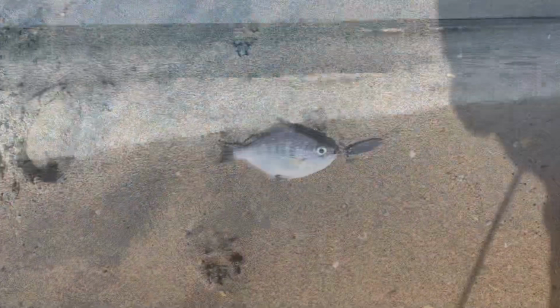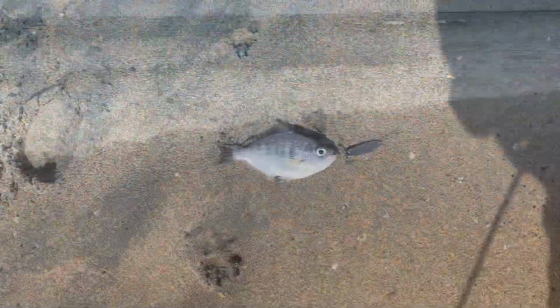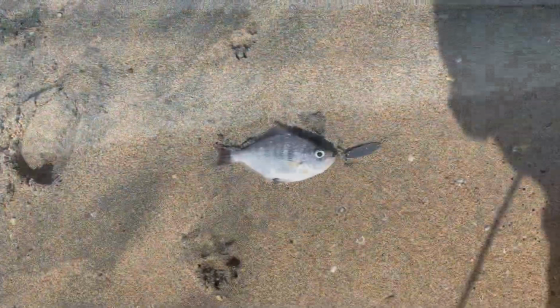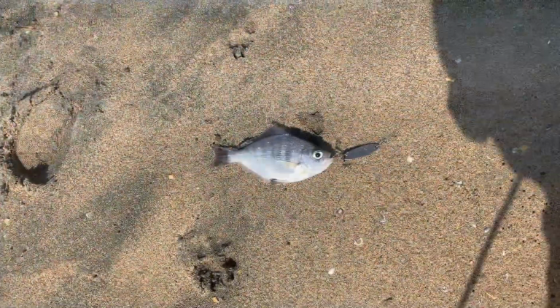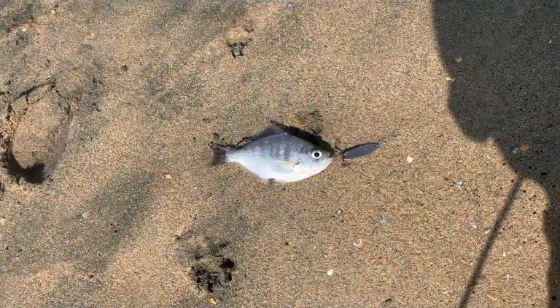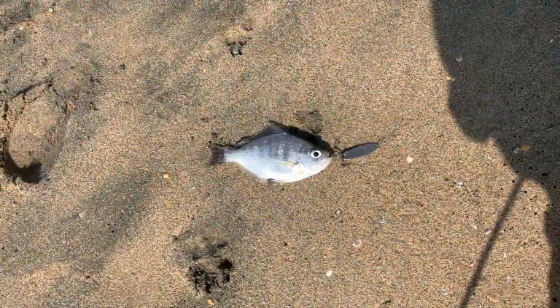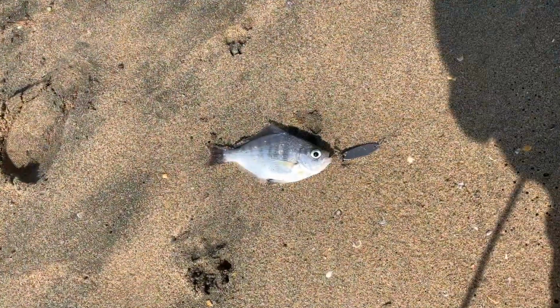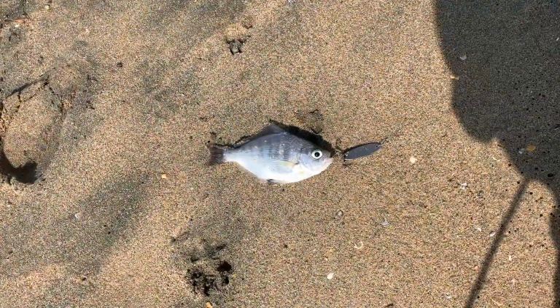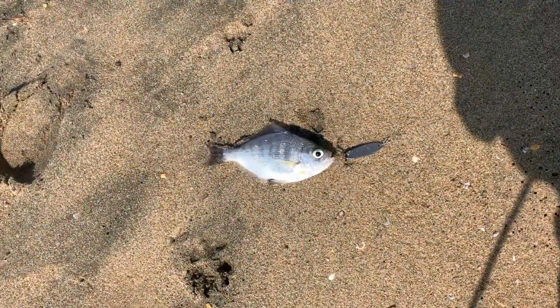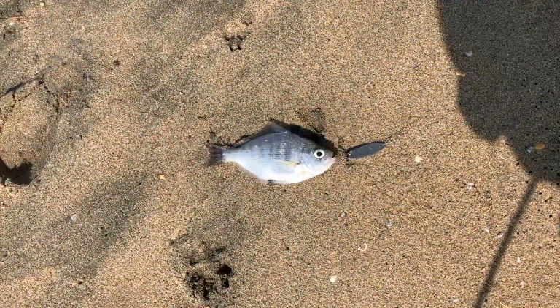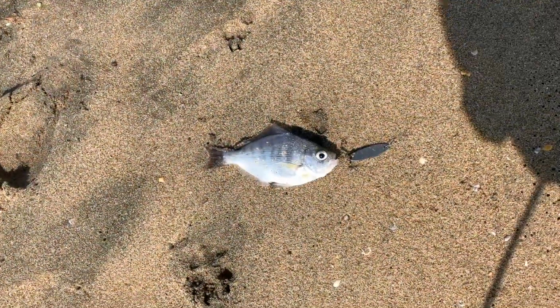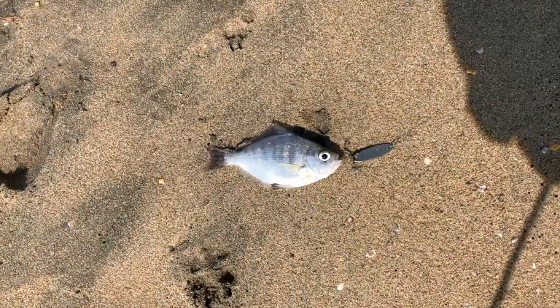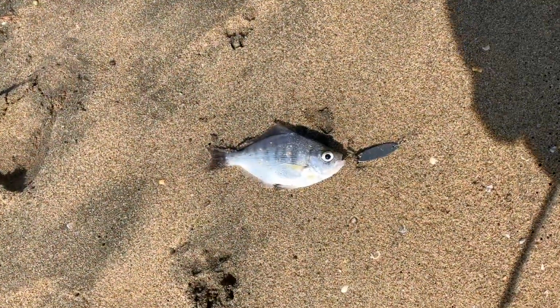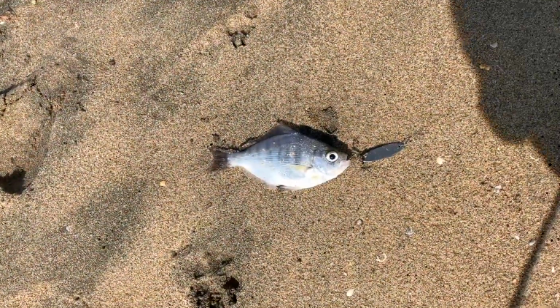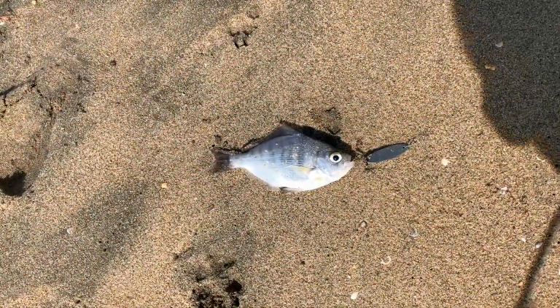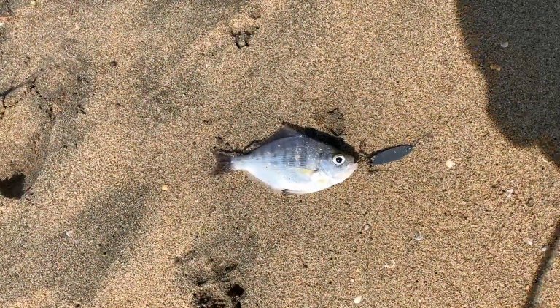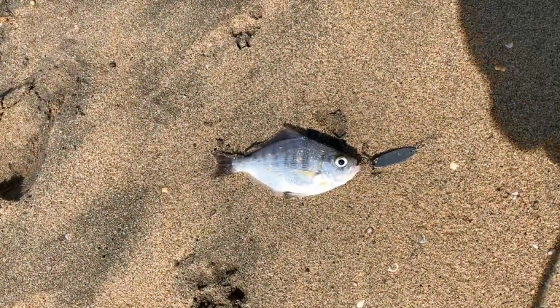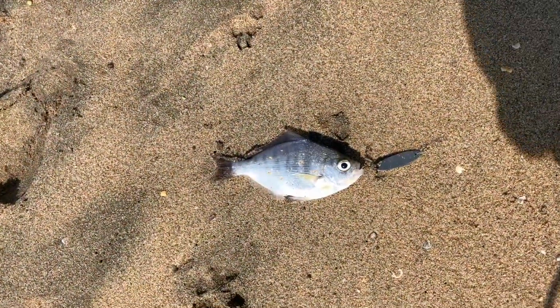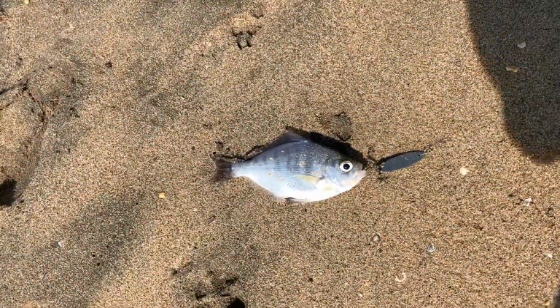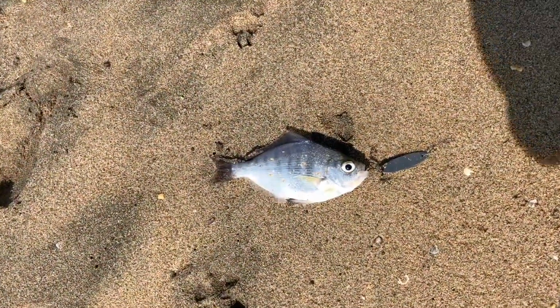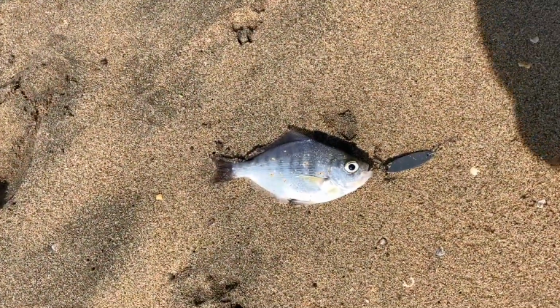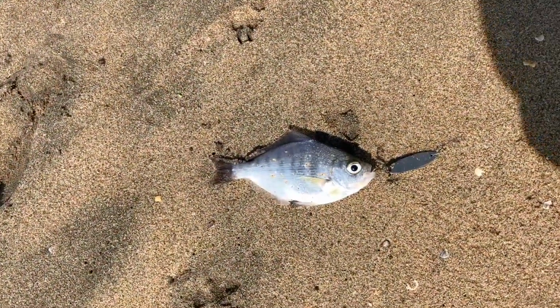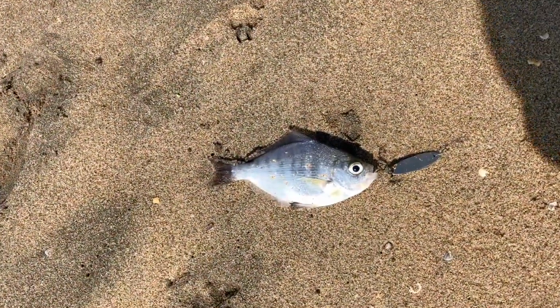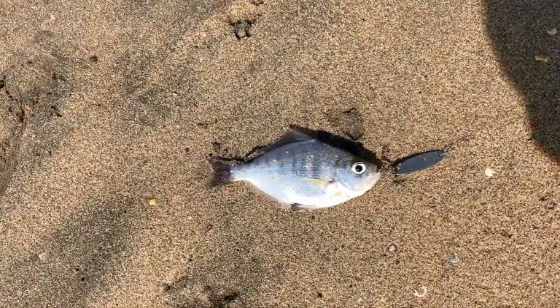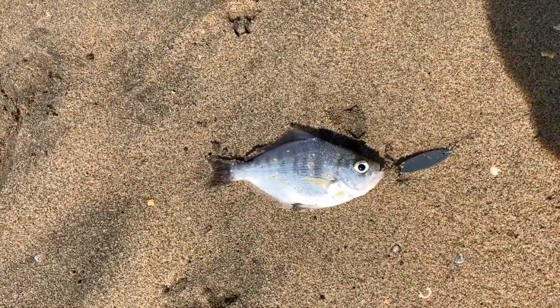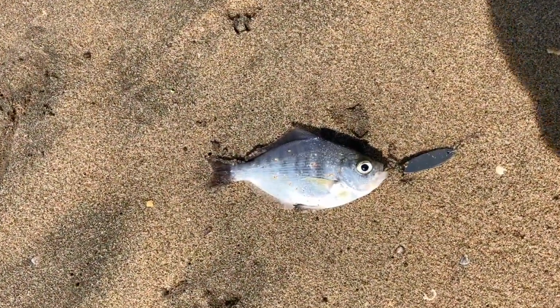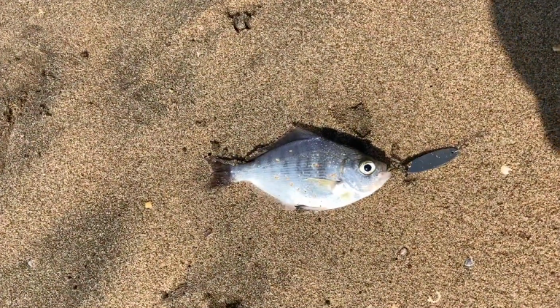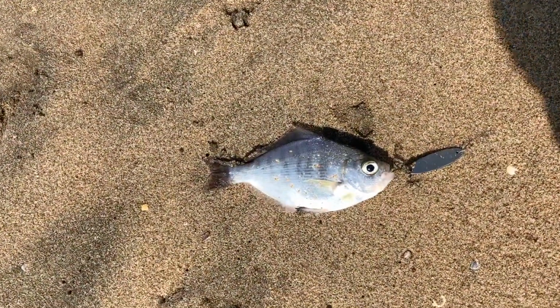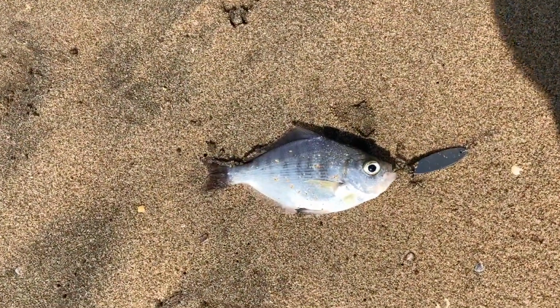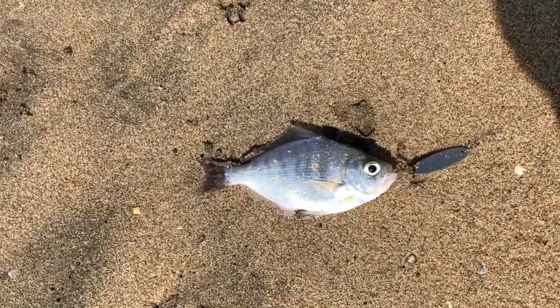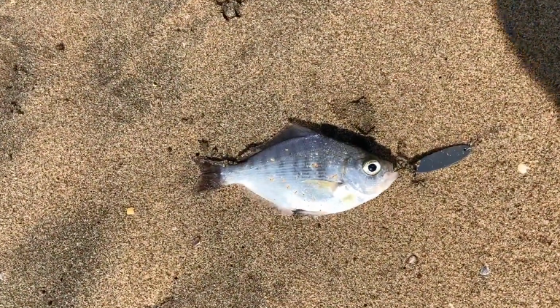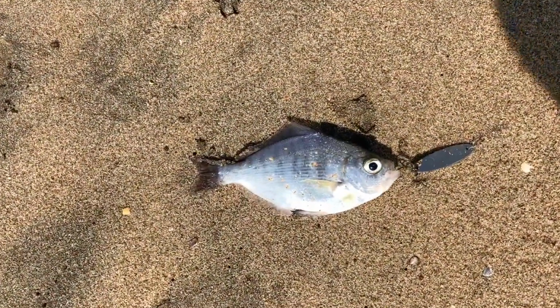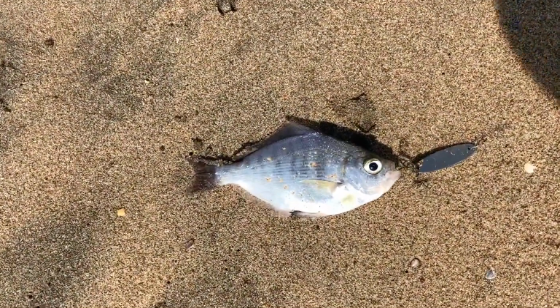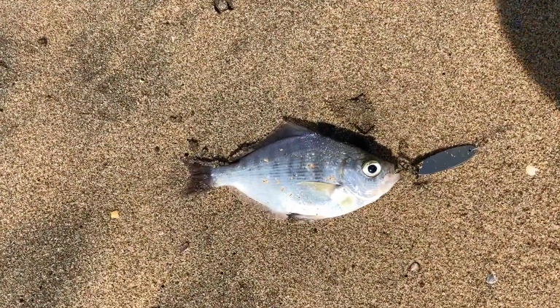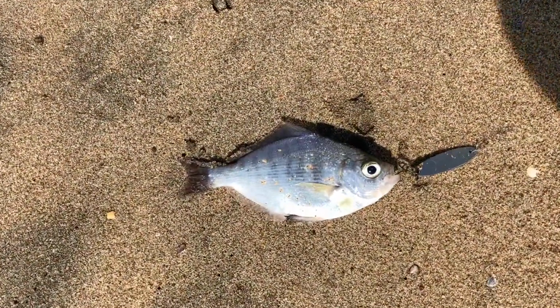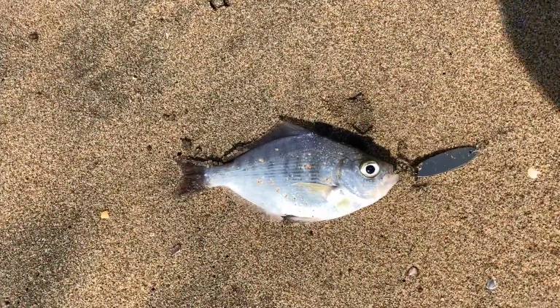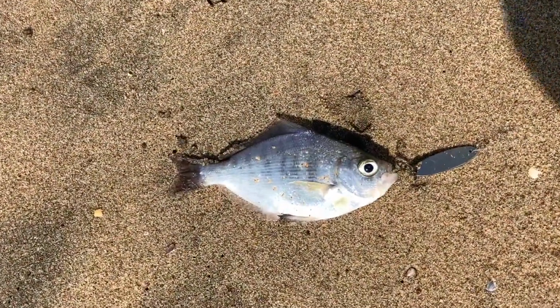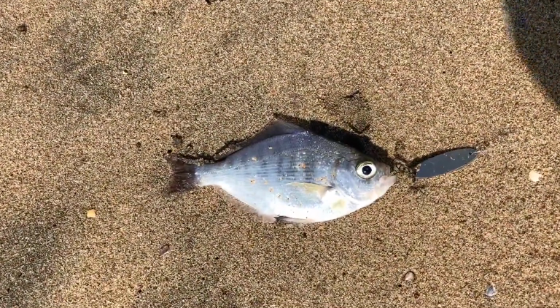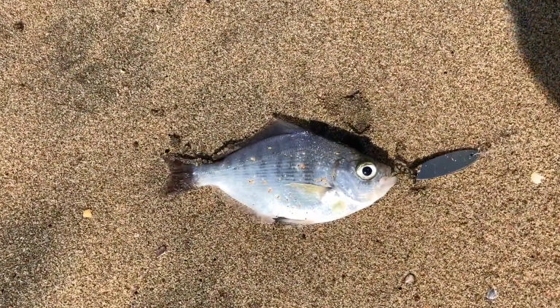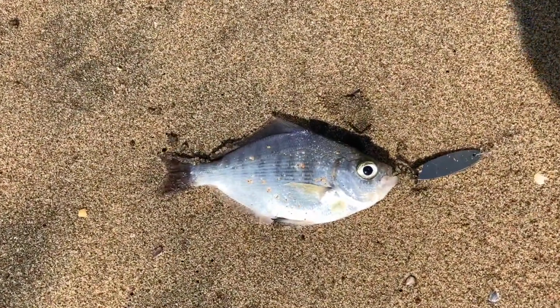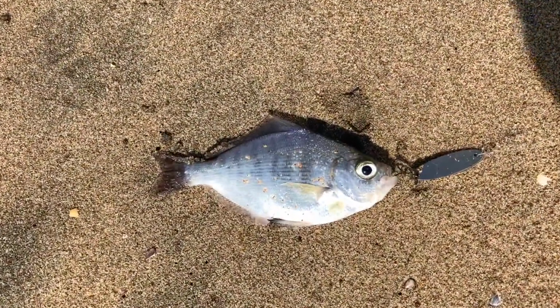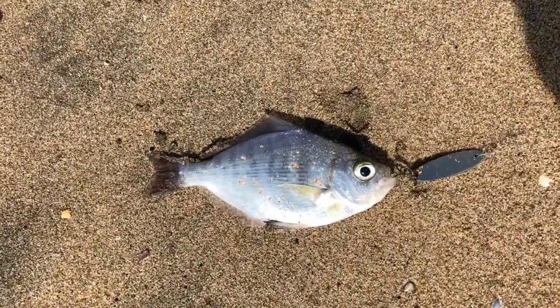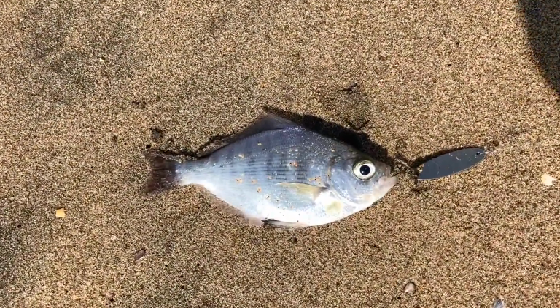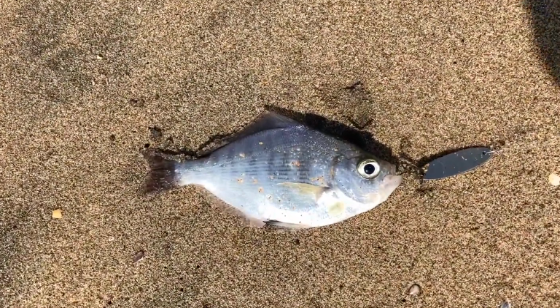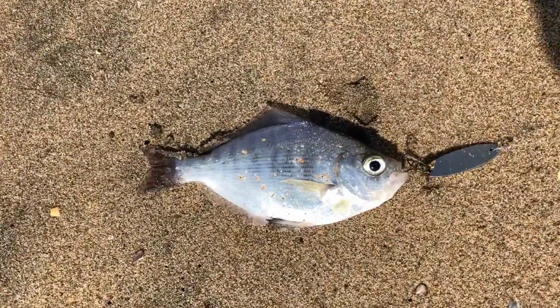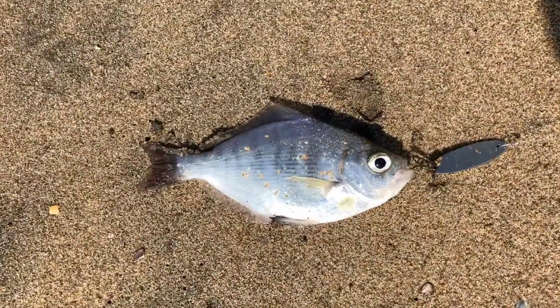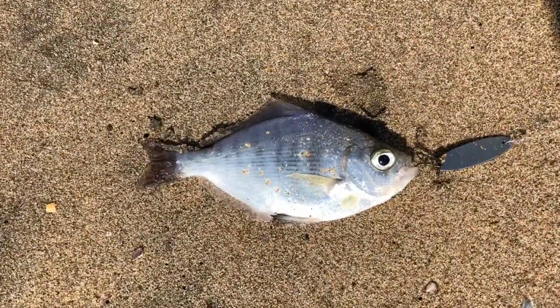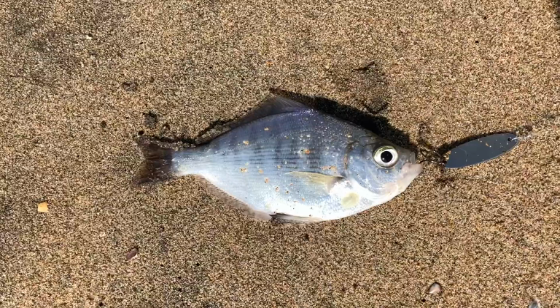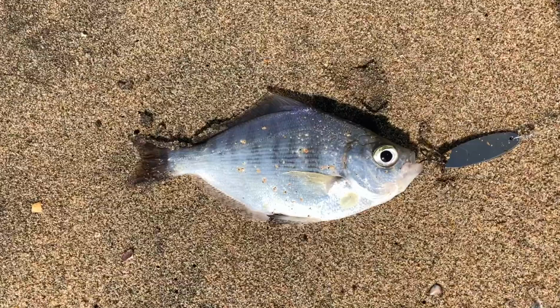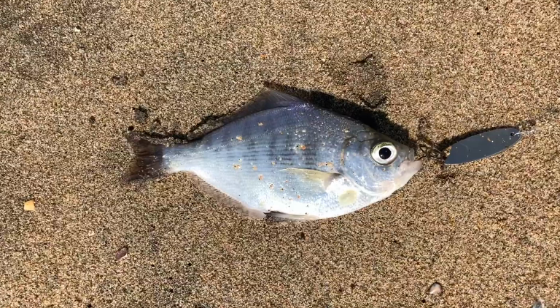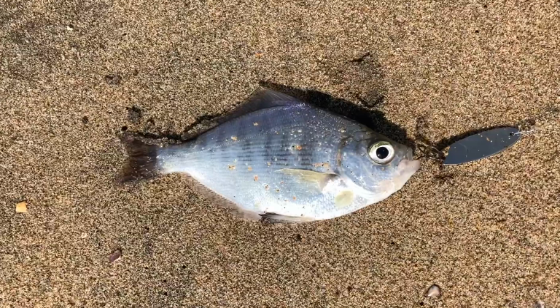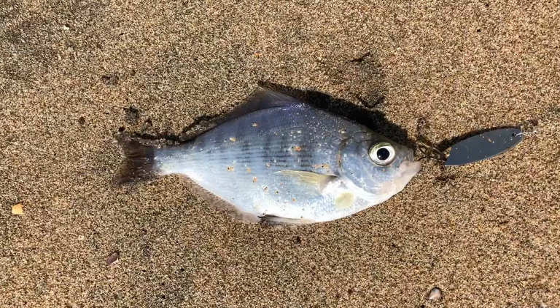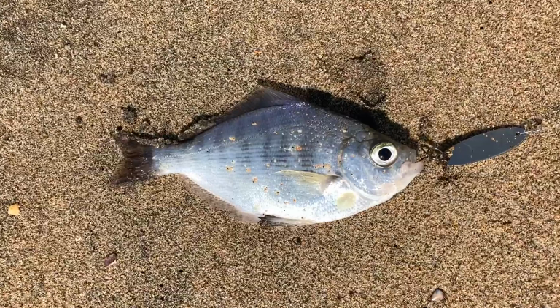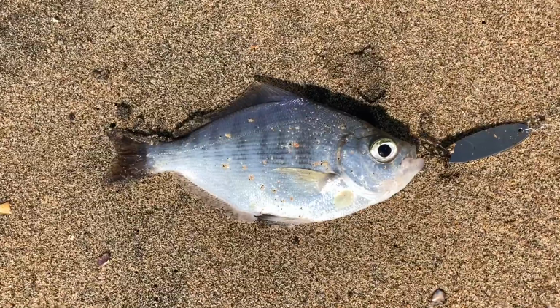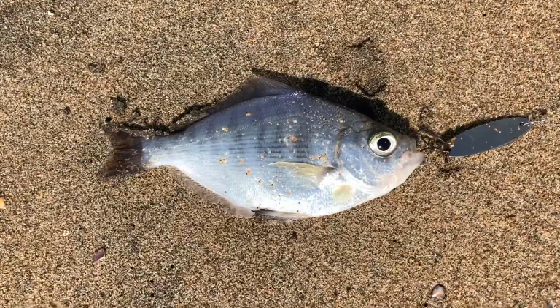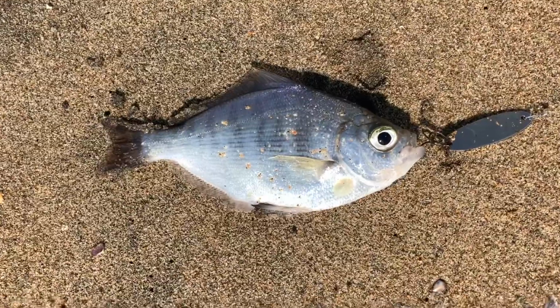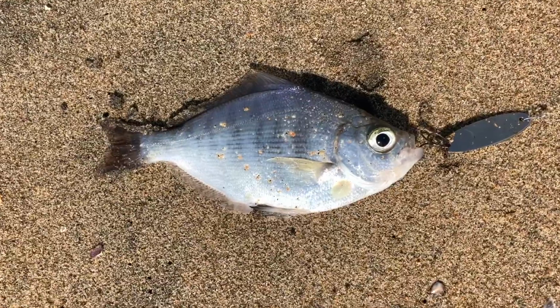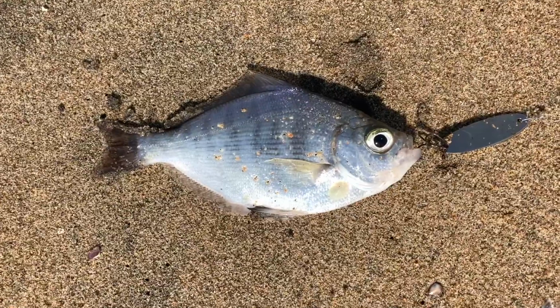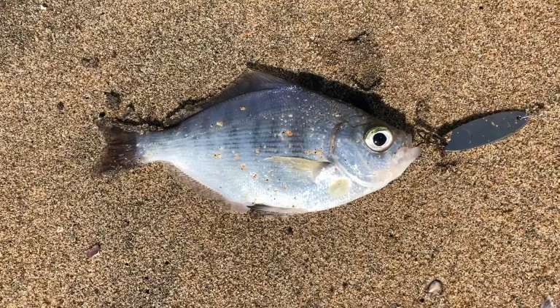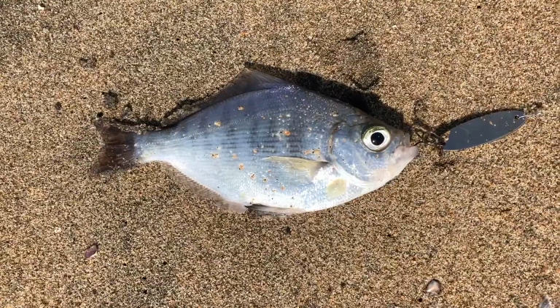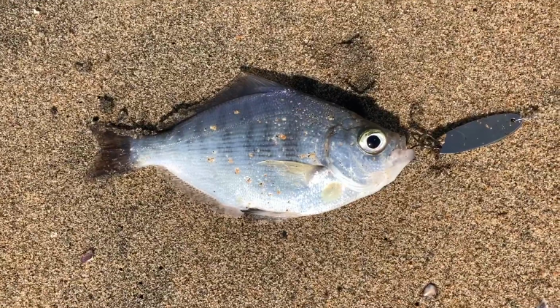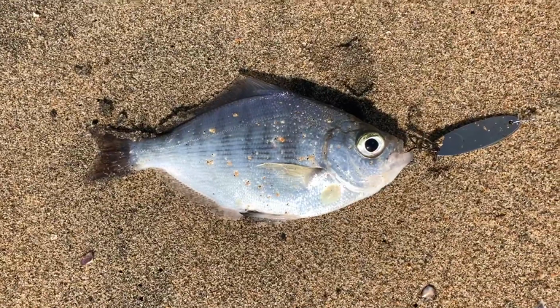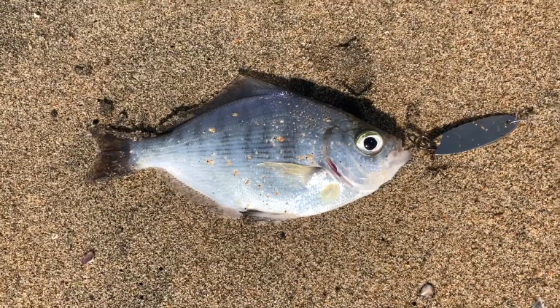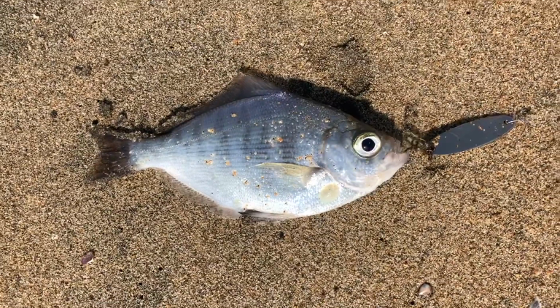They're biting two different species today. I'm starting to love this — it's fun.